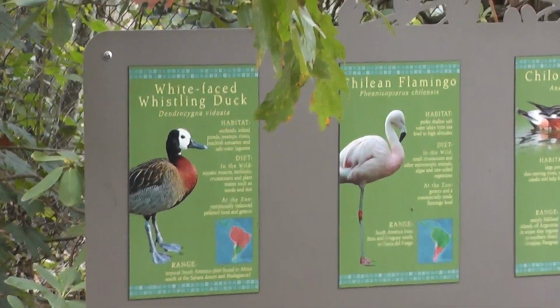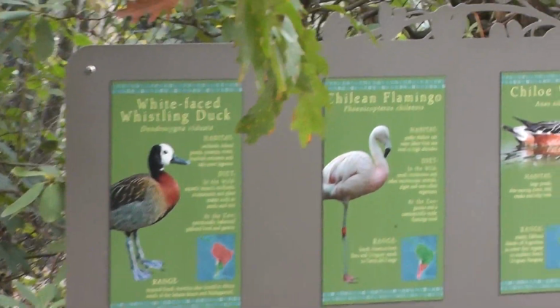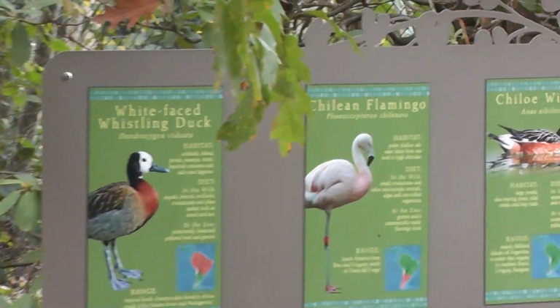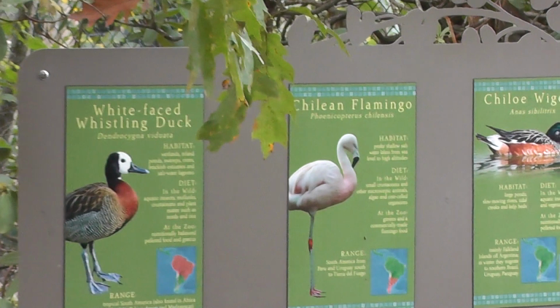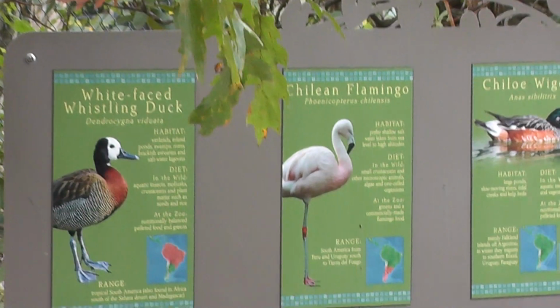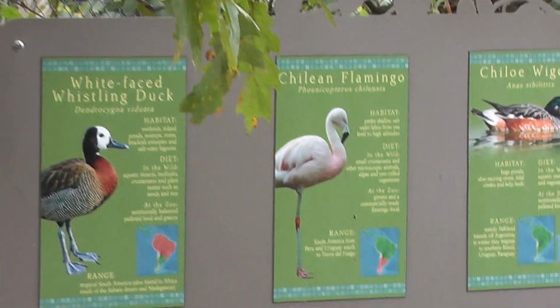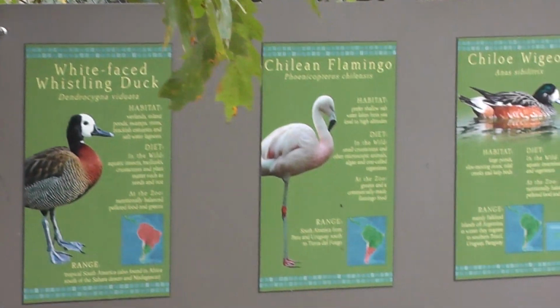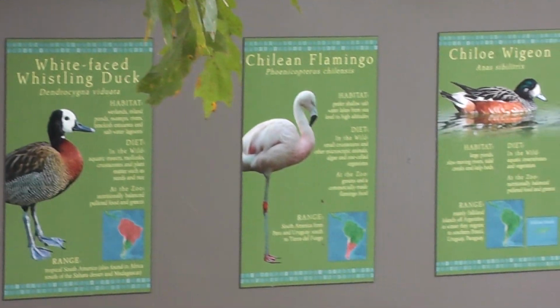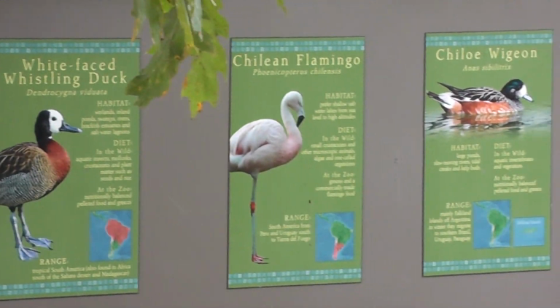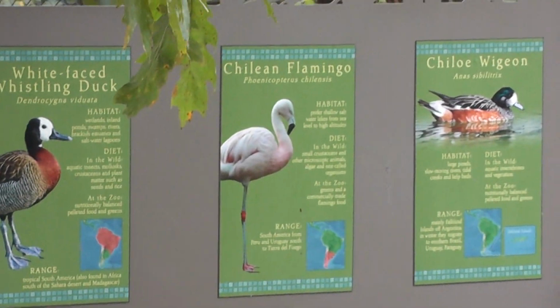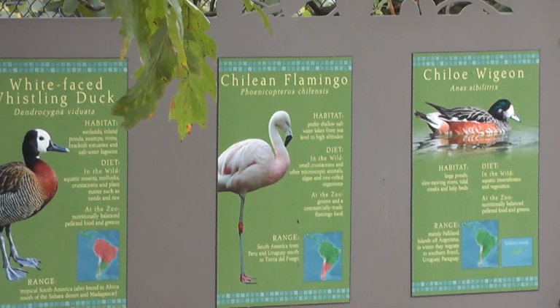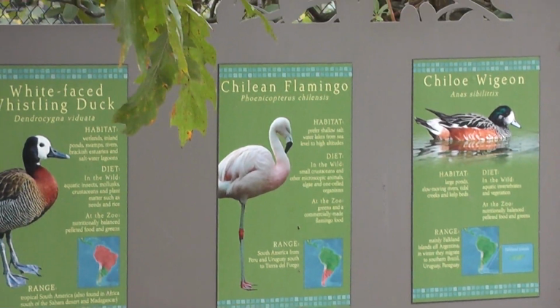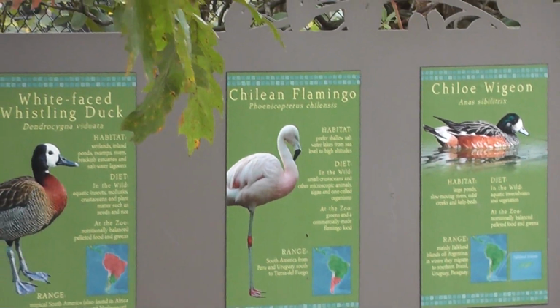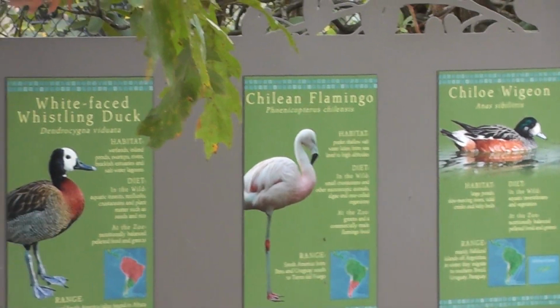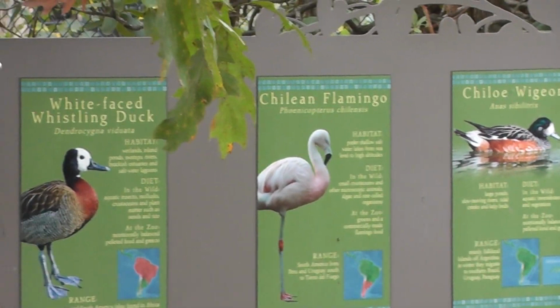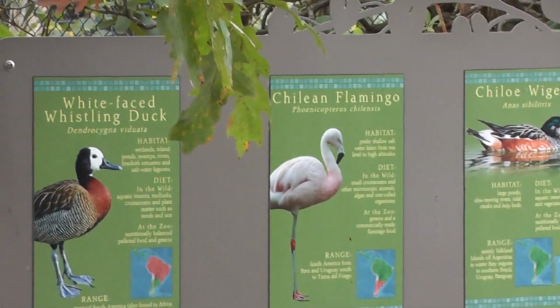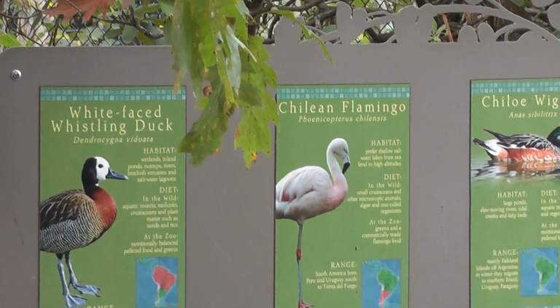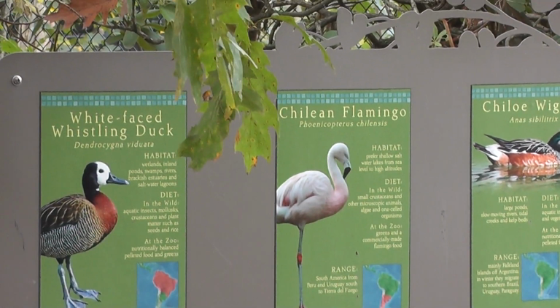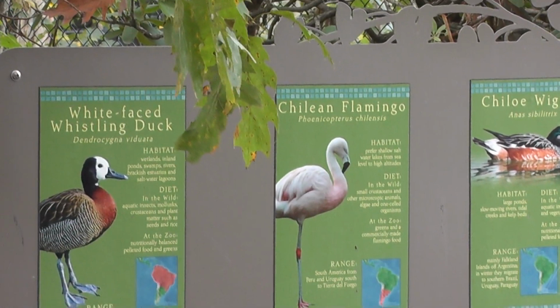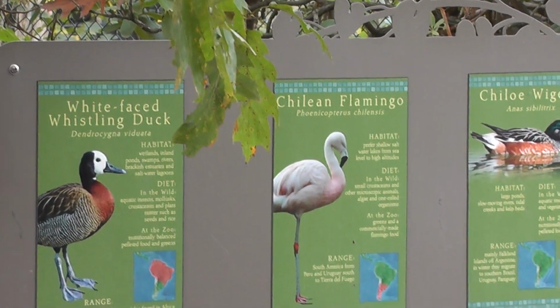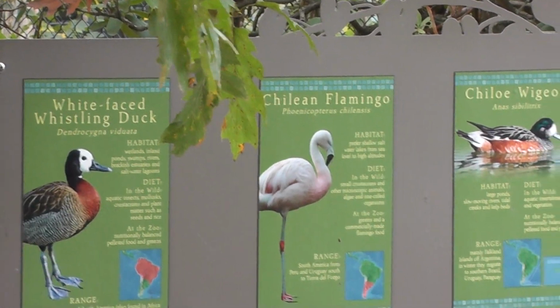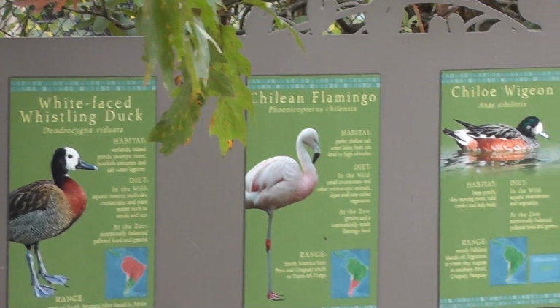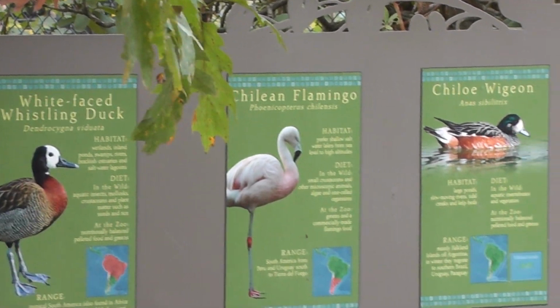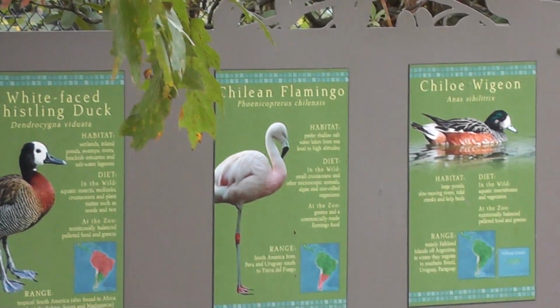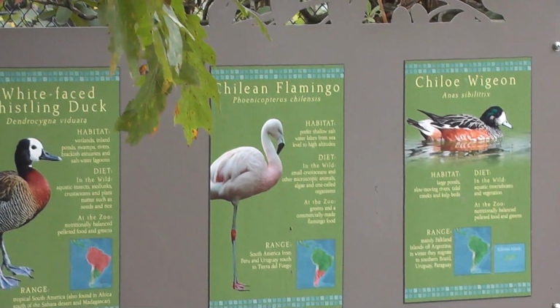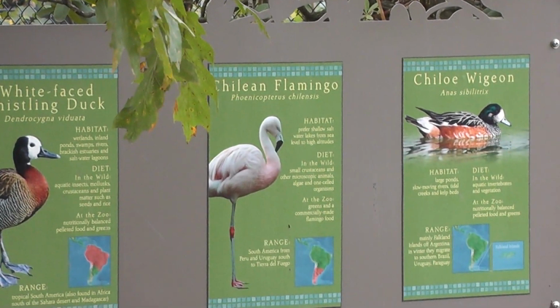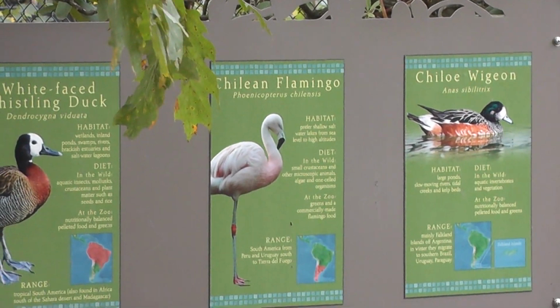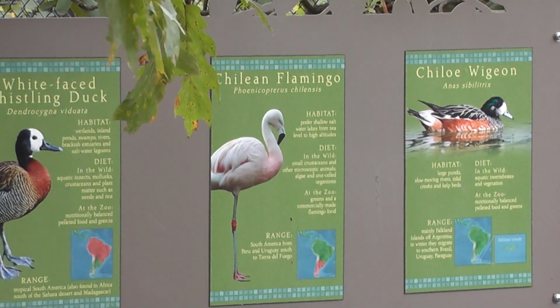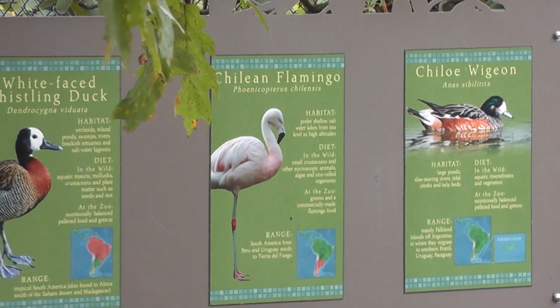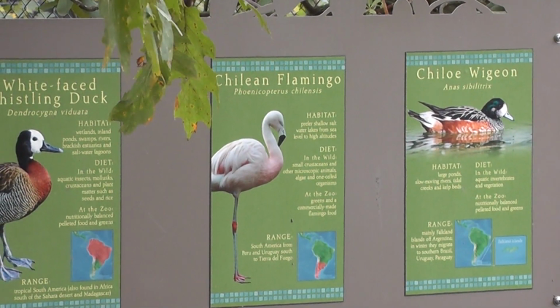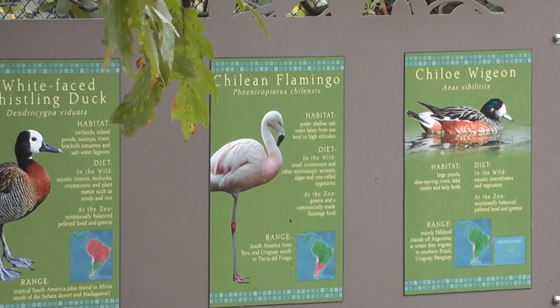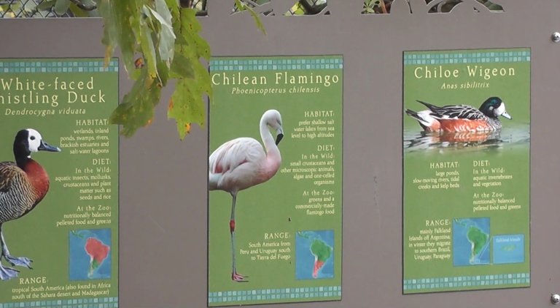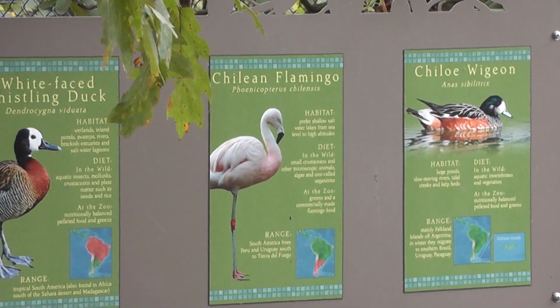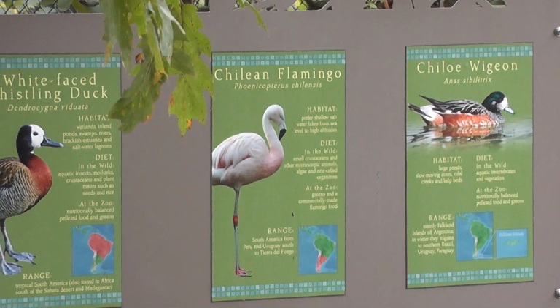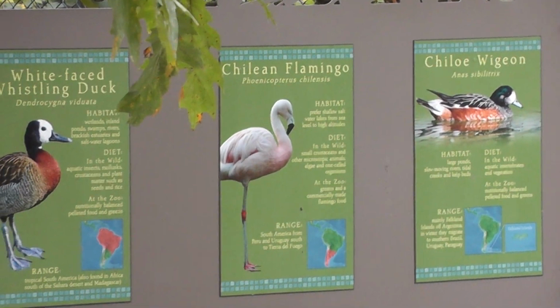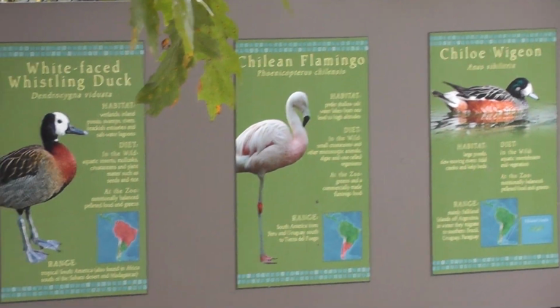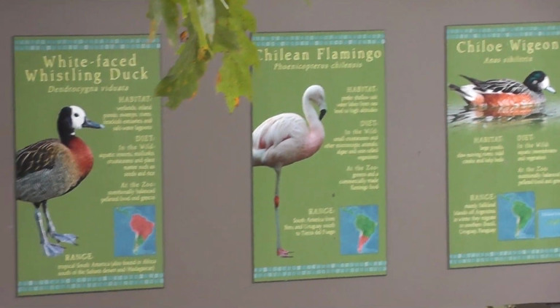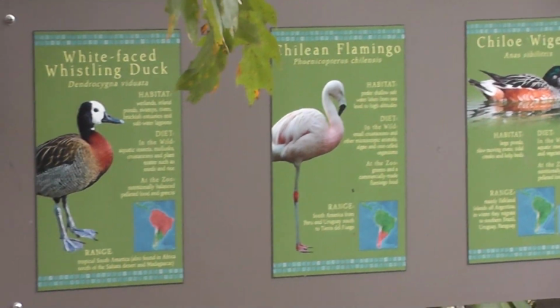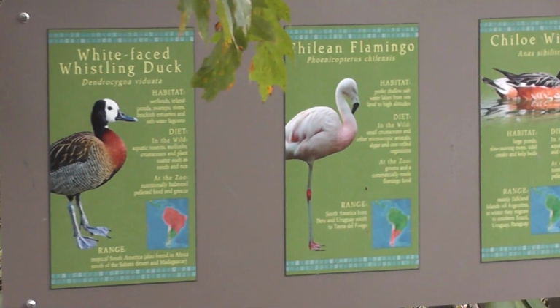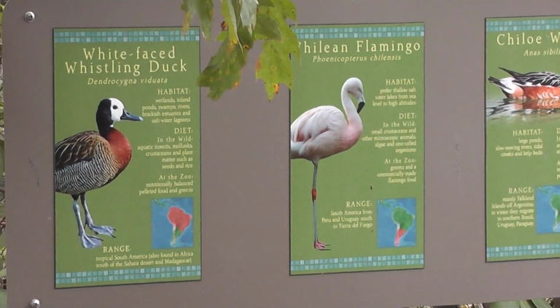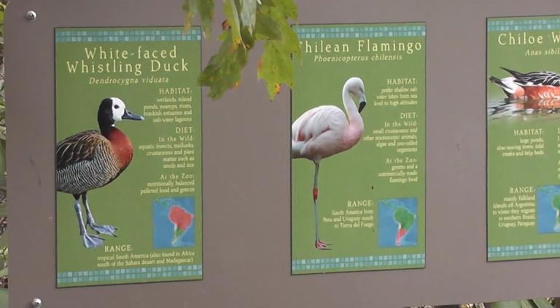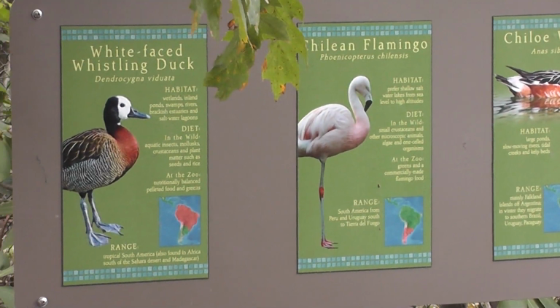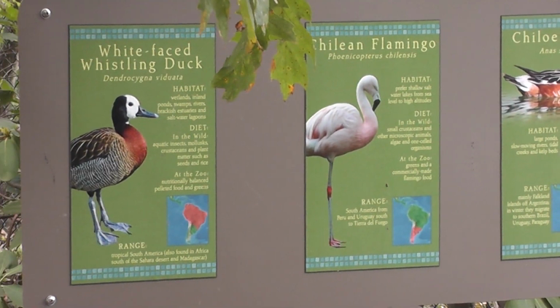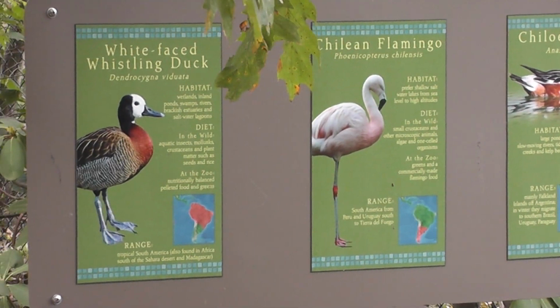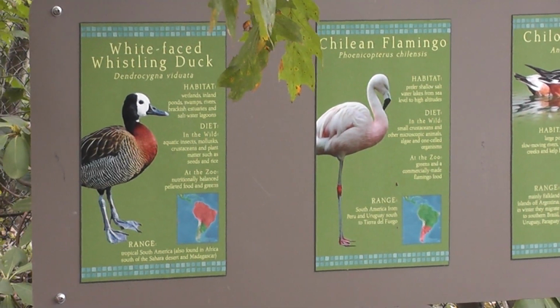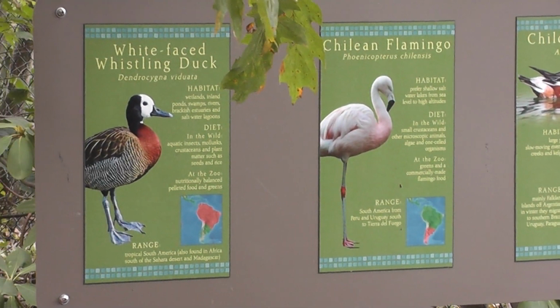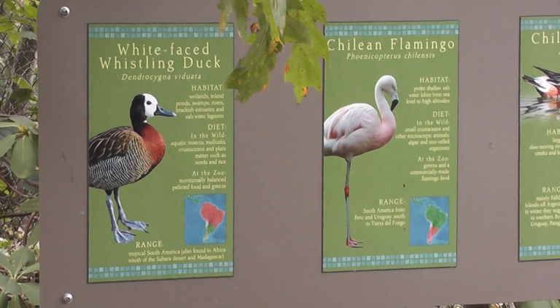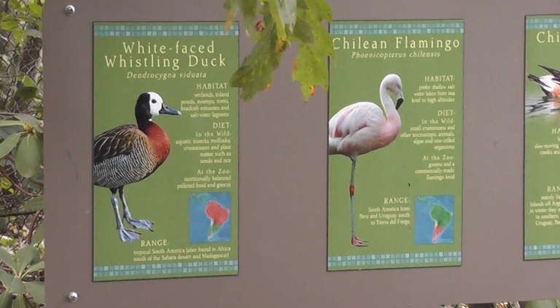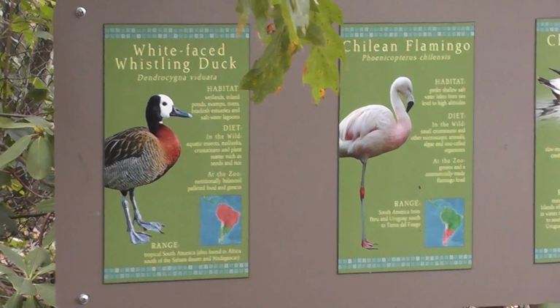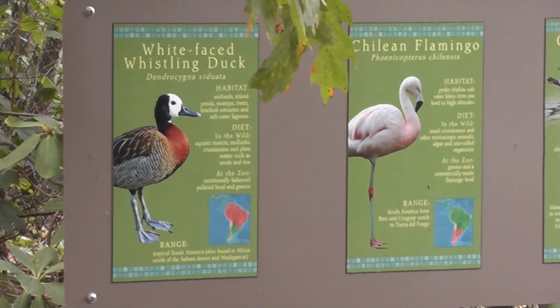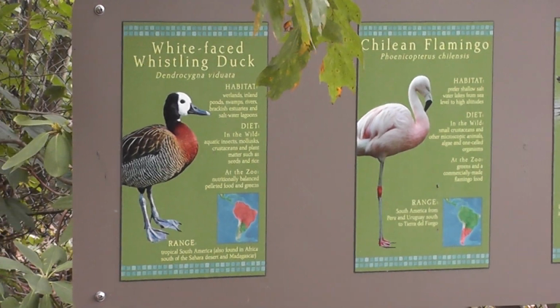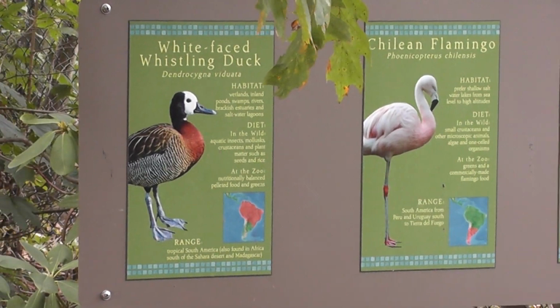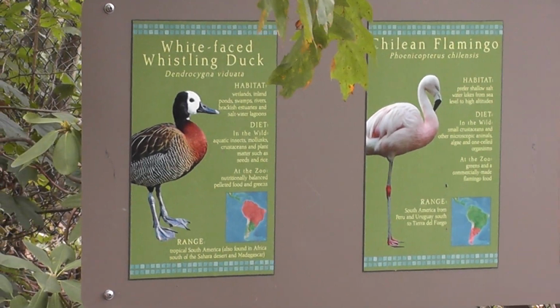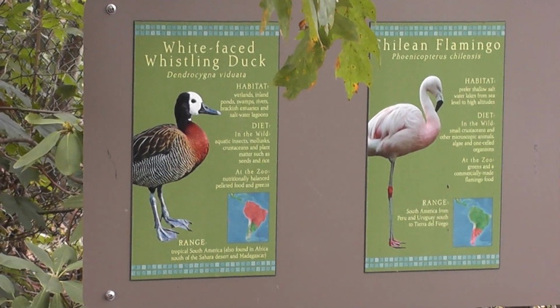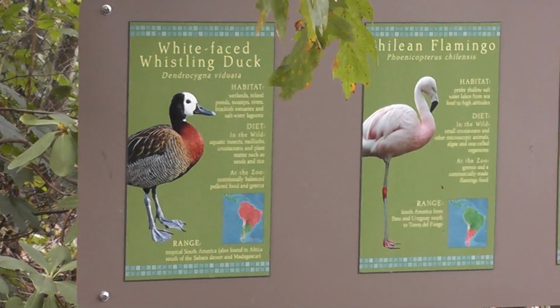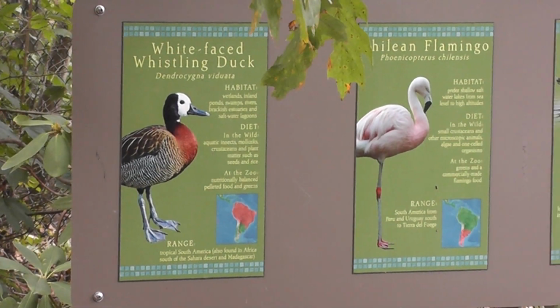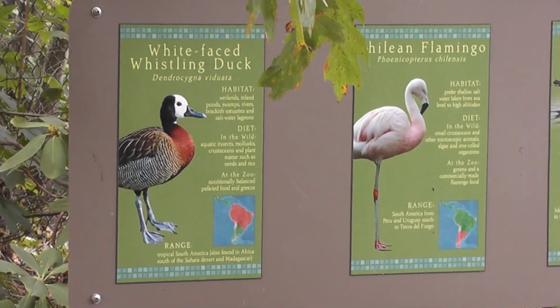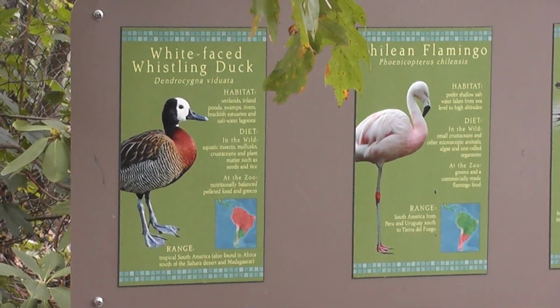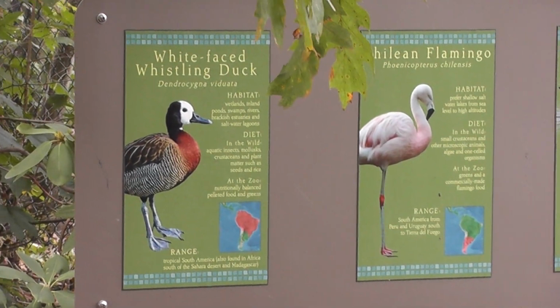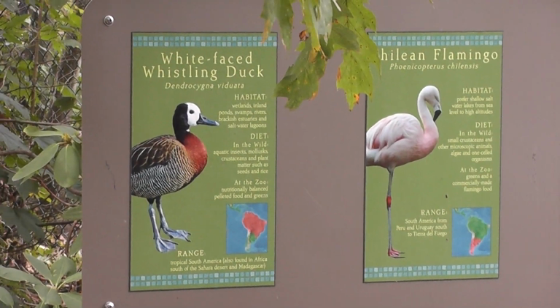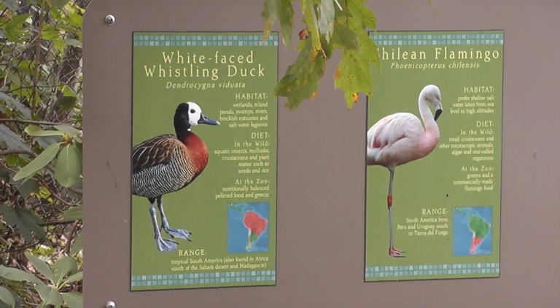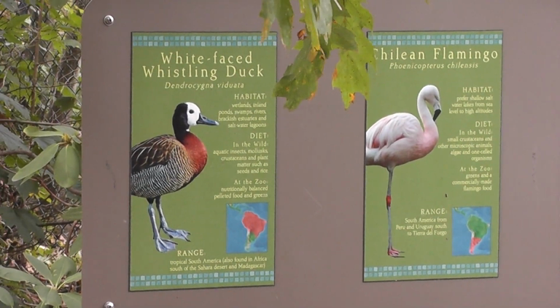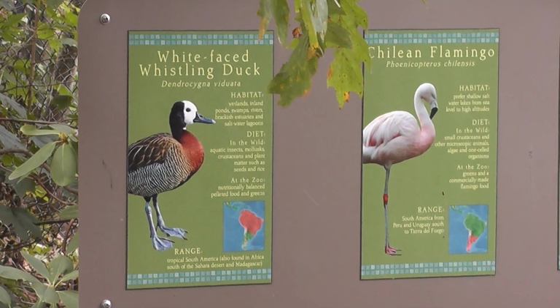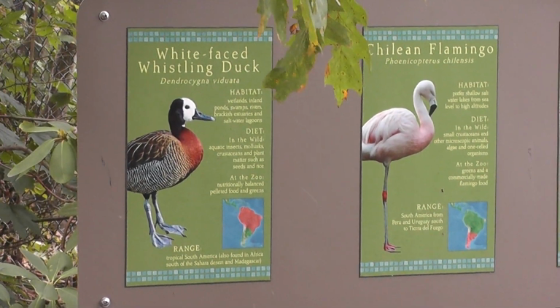So we have here a Chilean flamingo and a white-faced whistling duck.